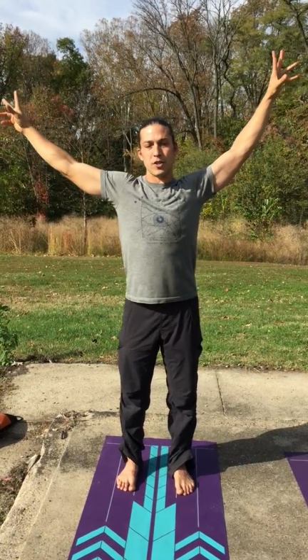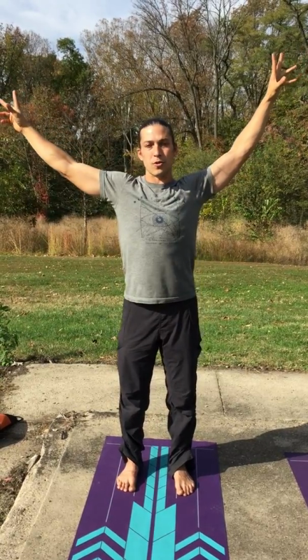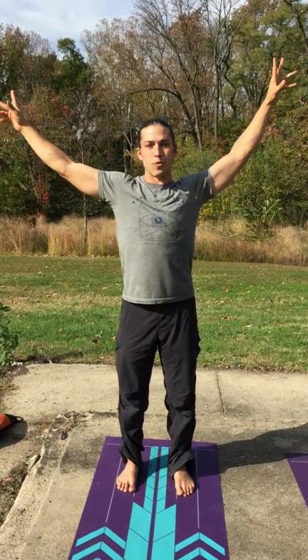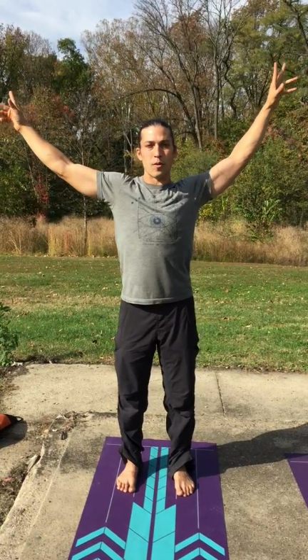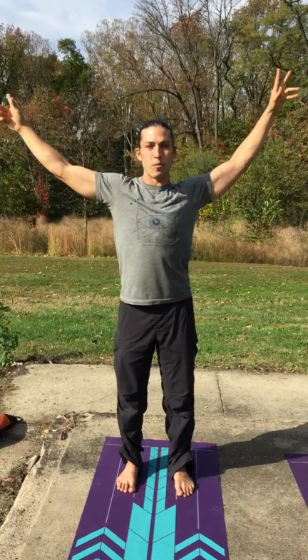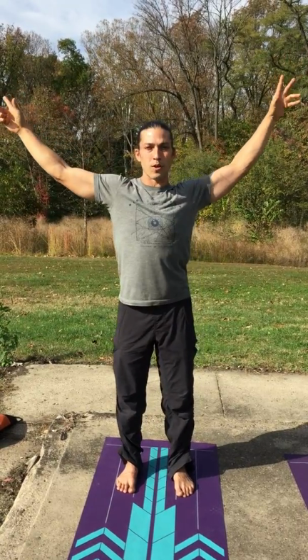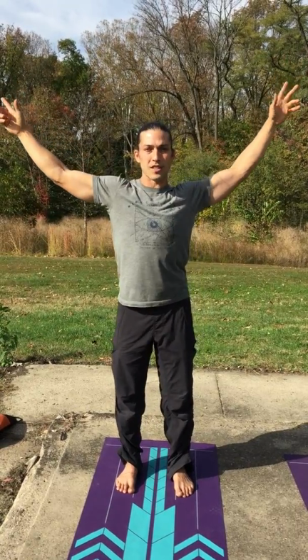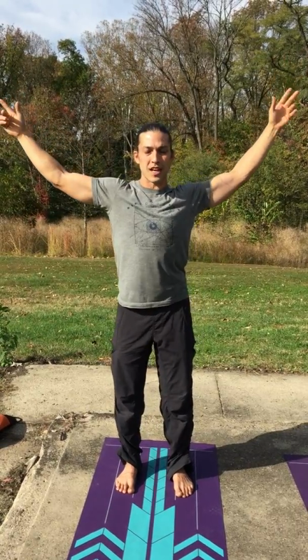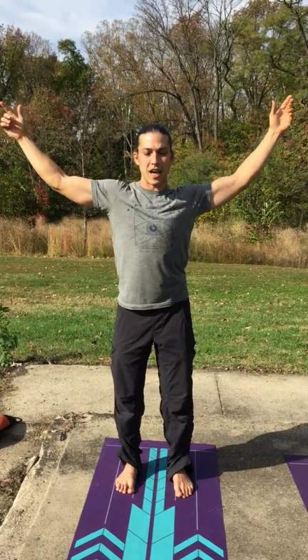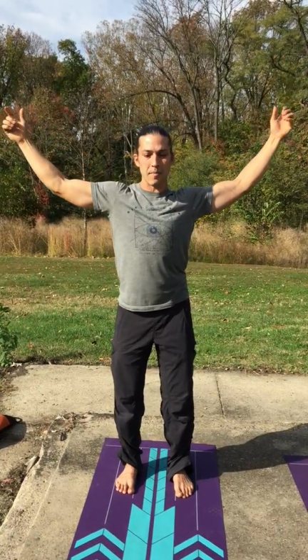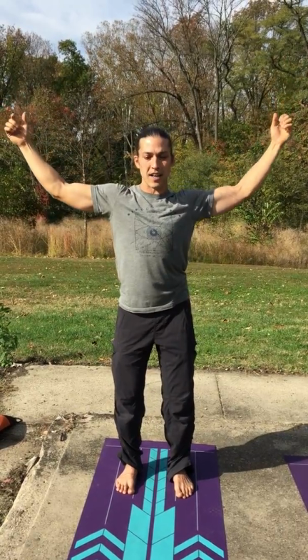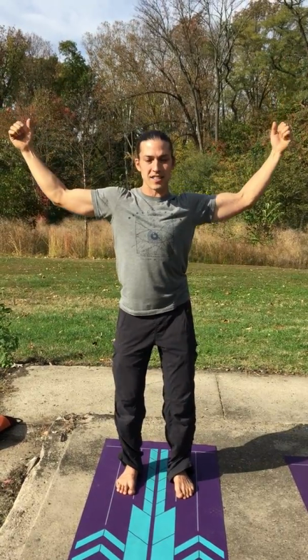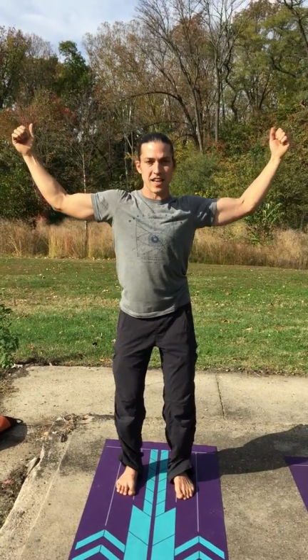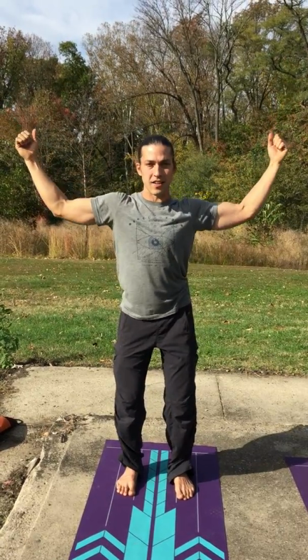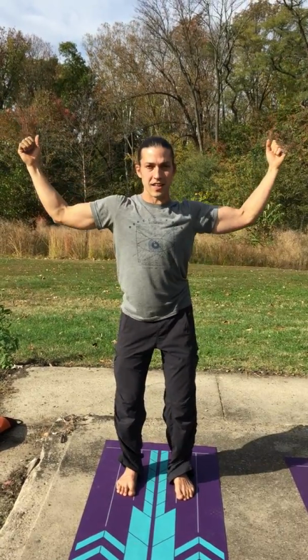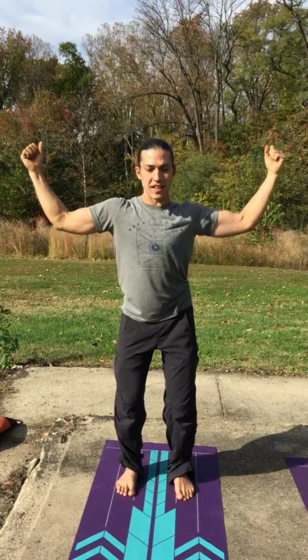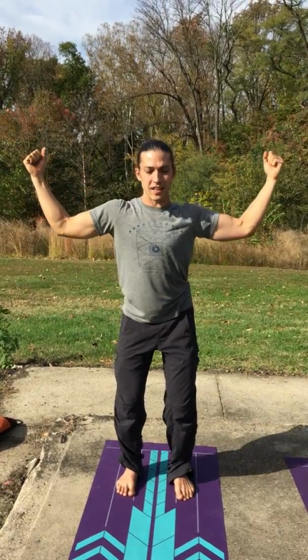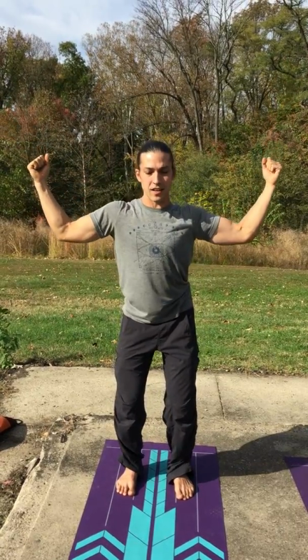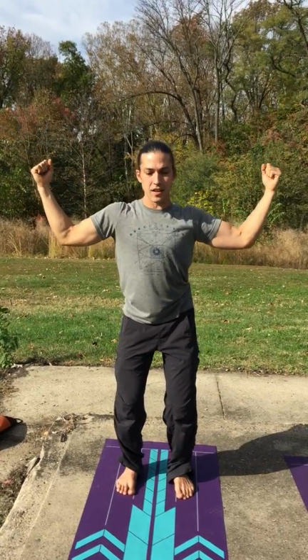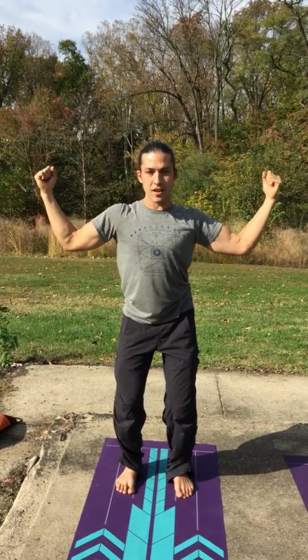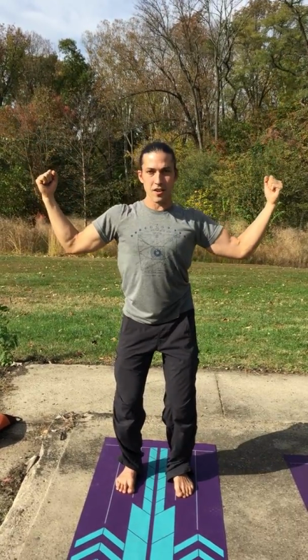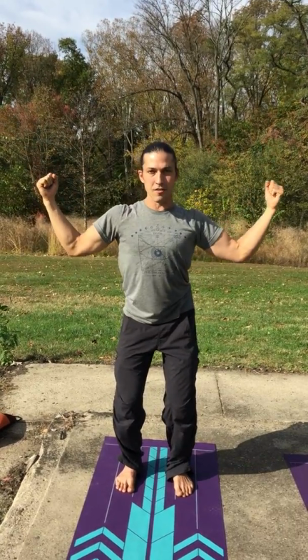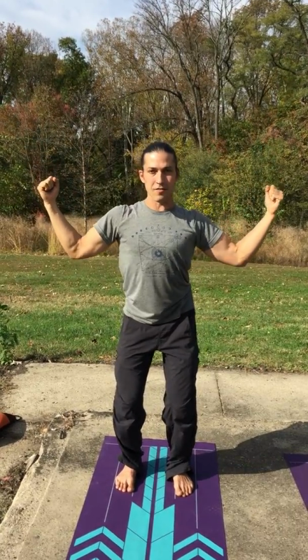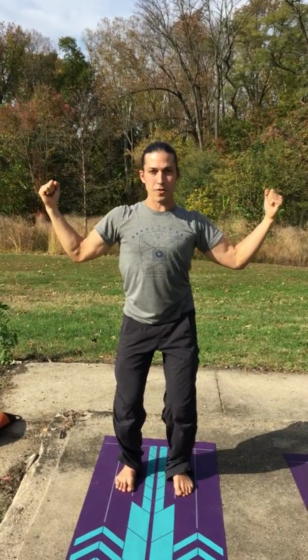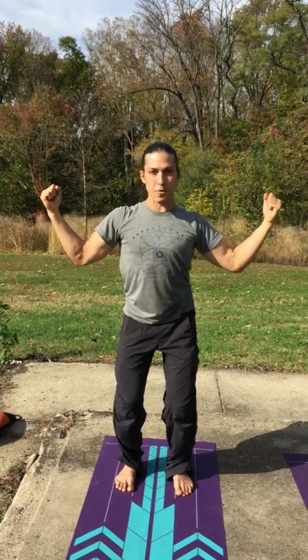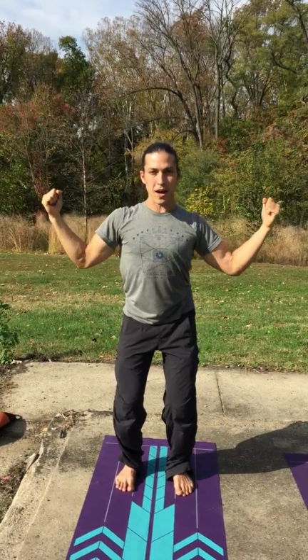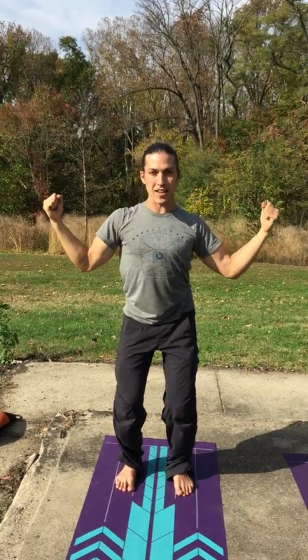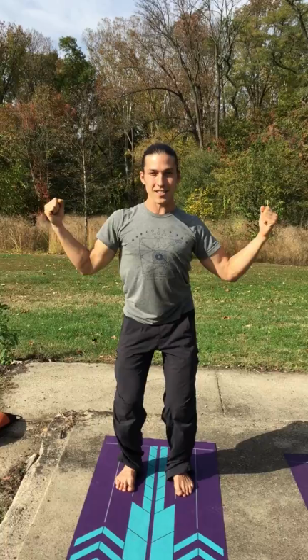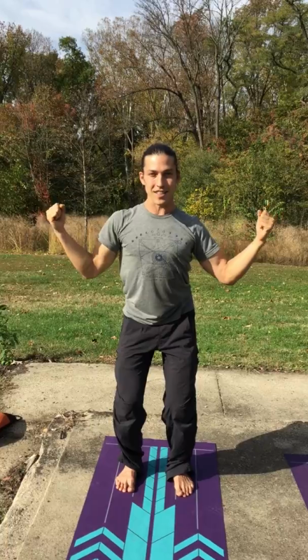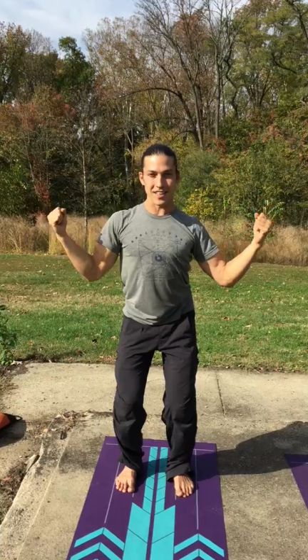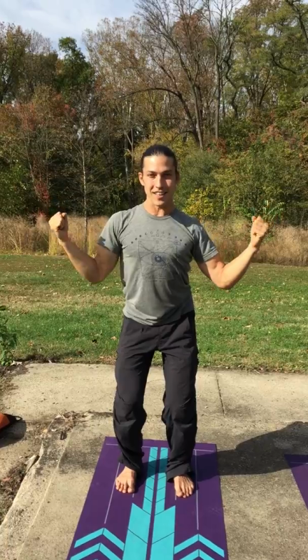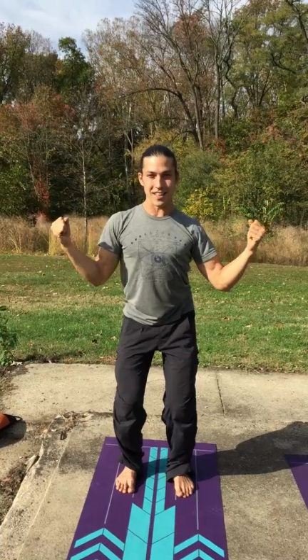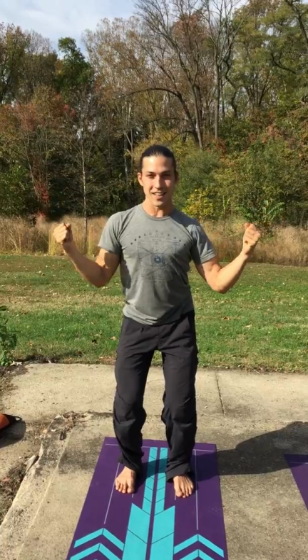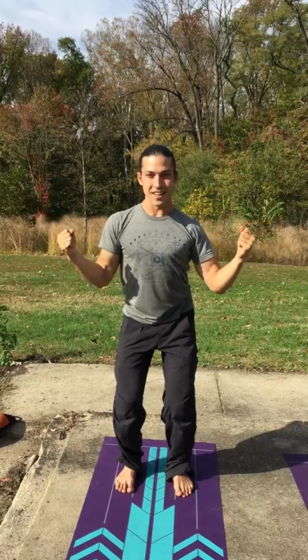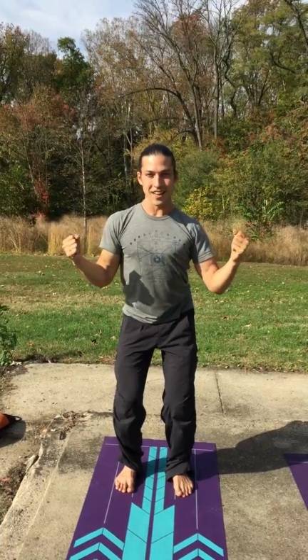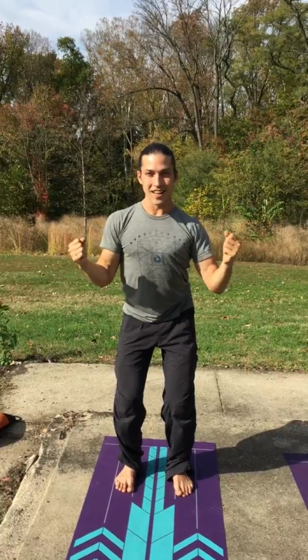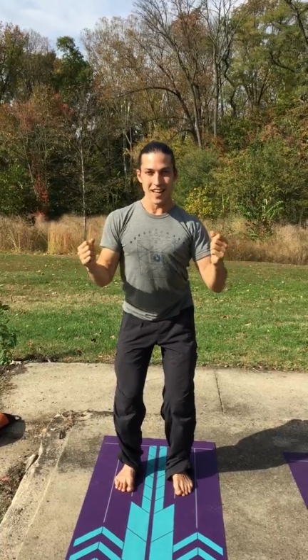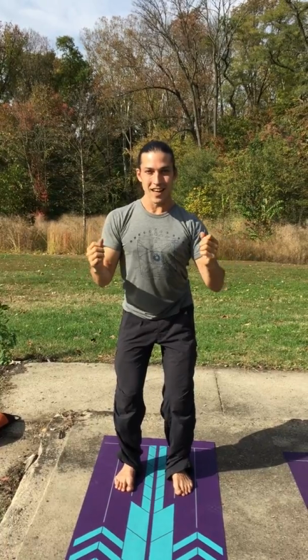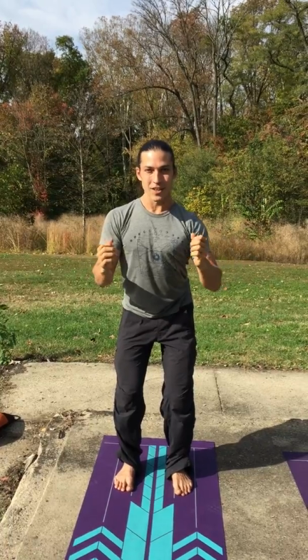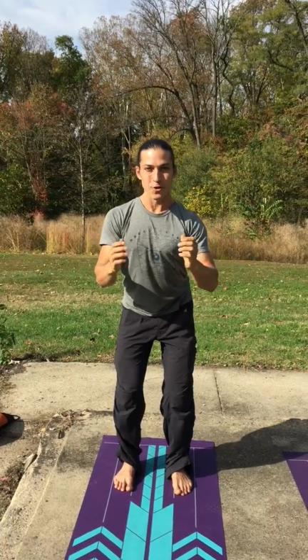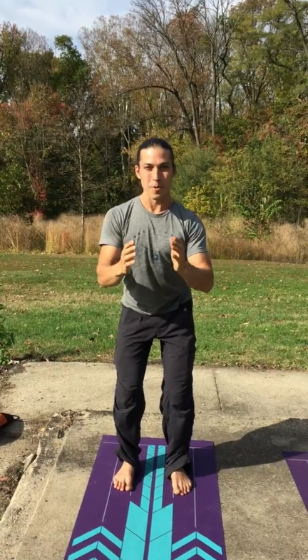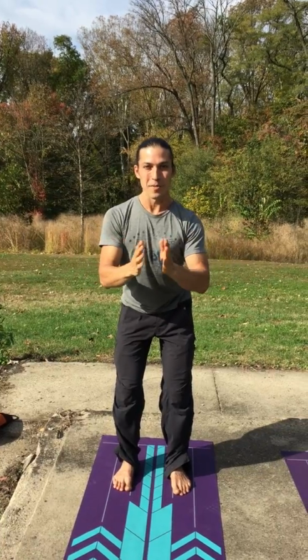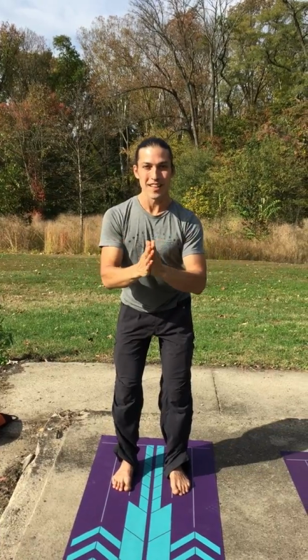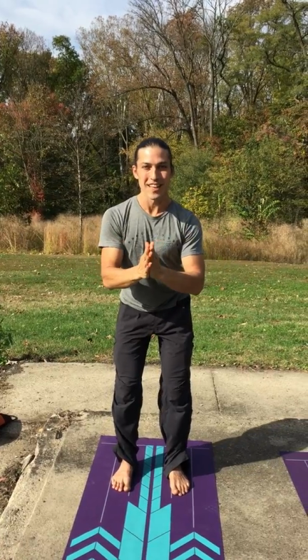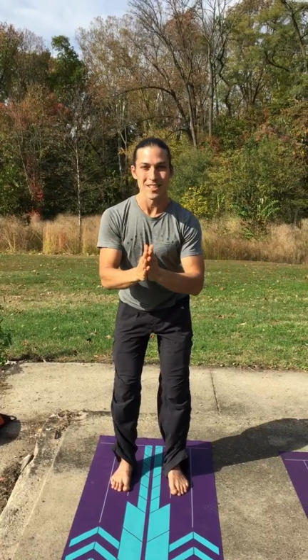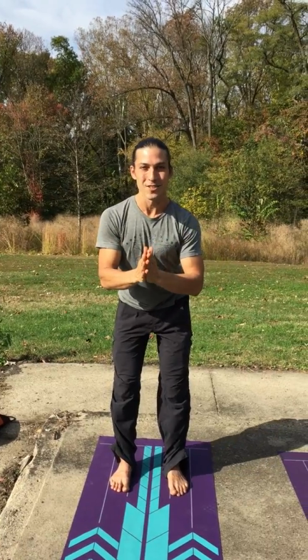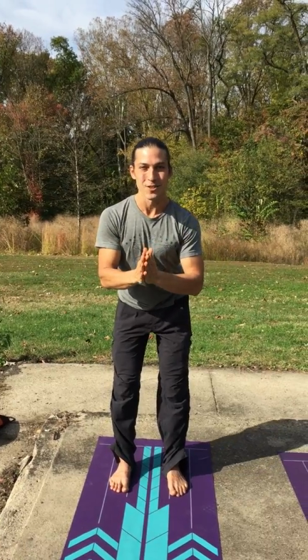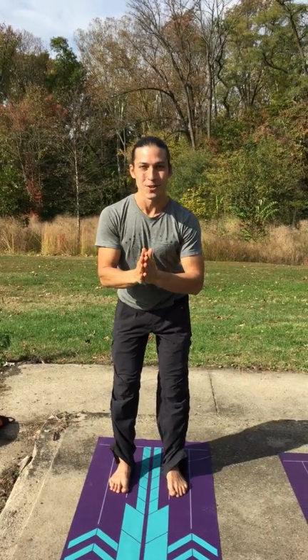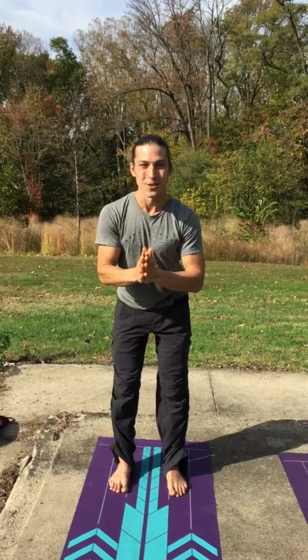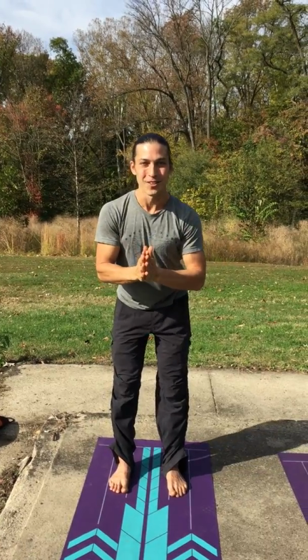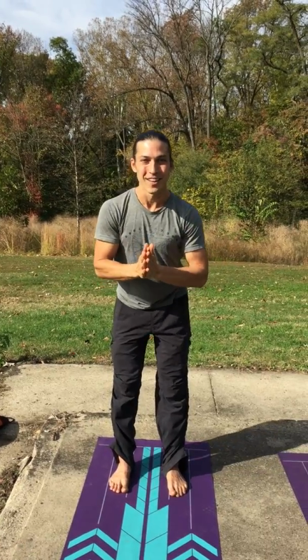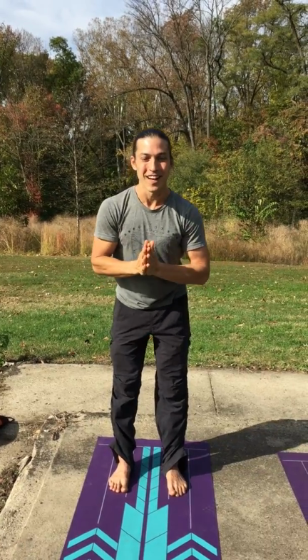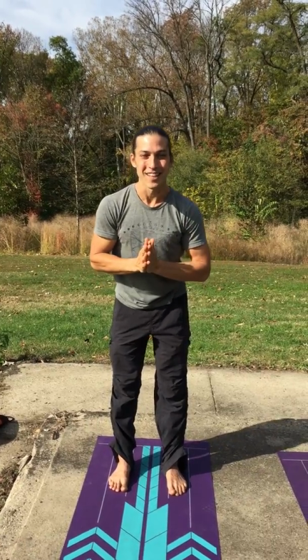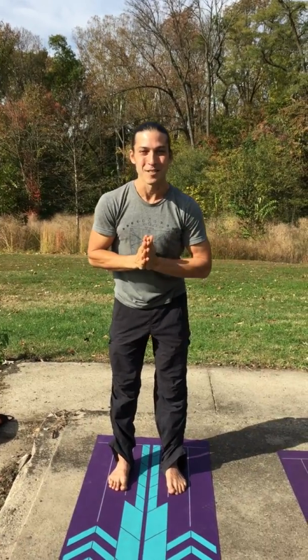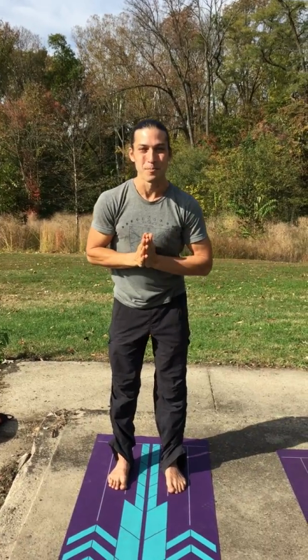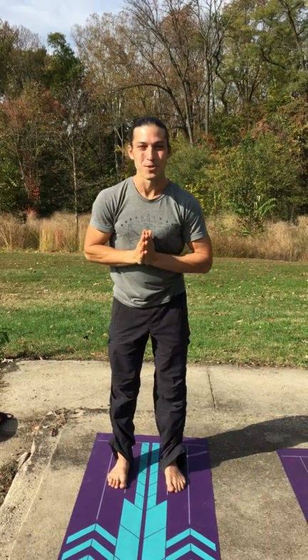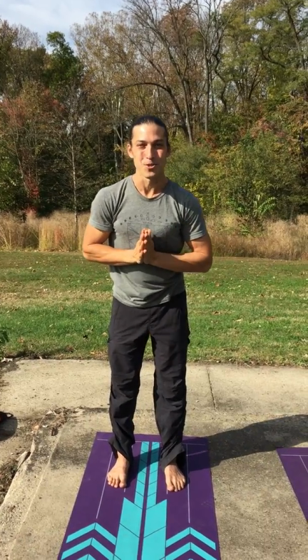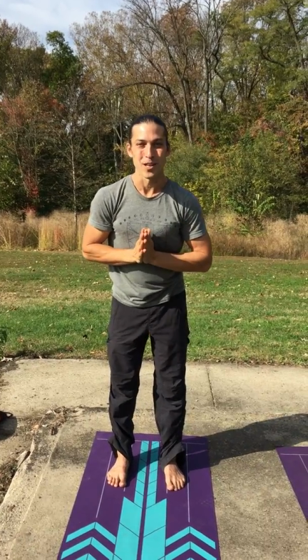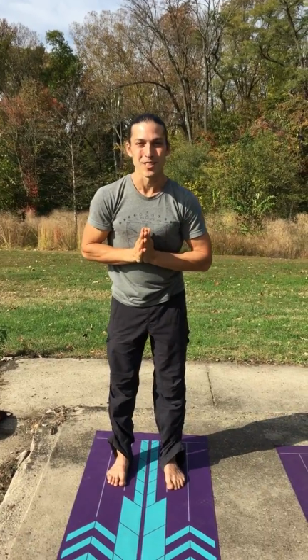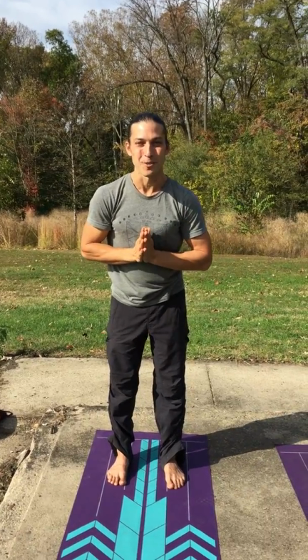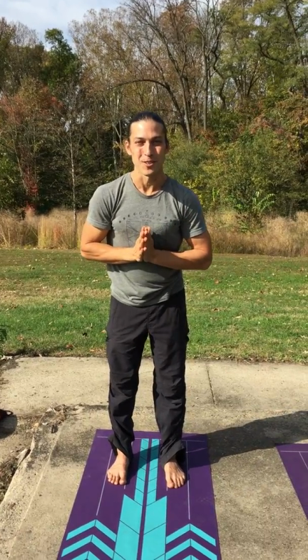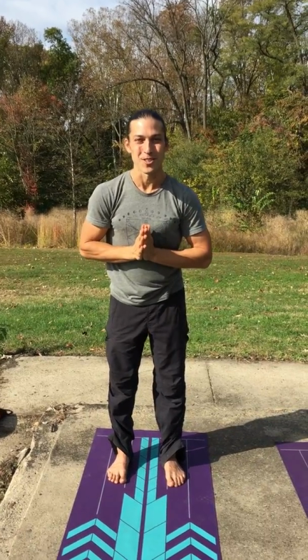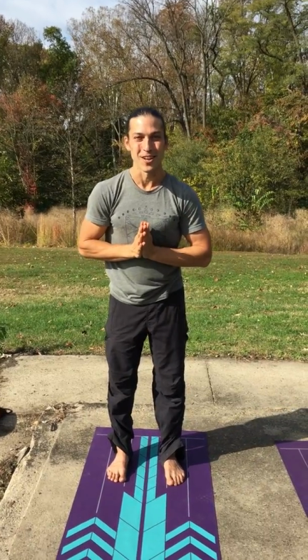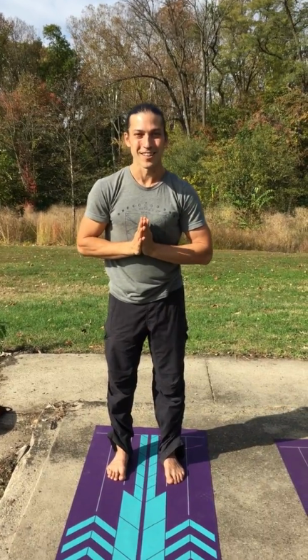And then we do it one more time, exhaling in ferocity. Join me again soon at Simple Stretching with Sean.